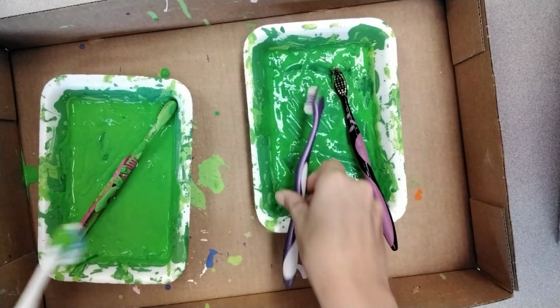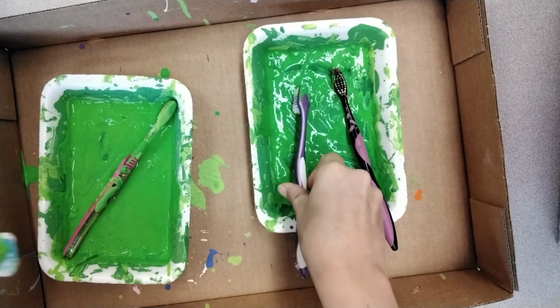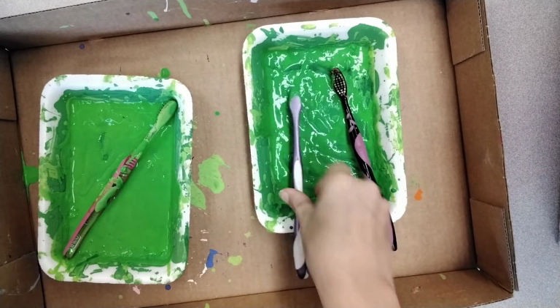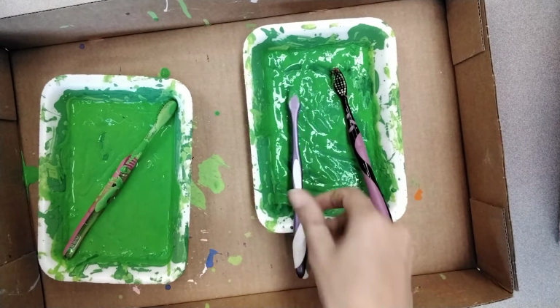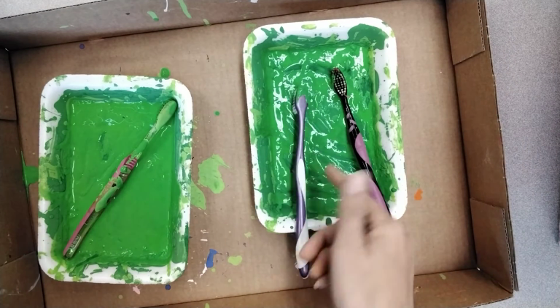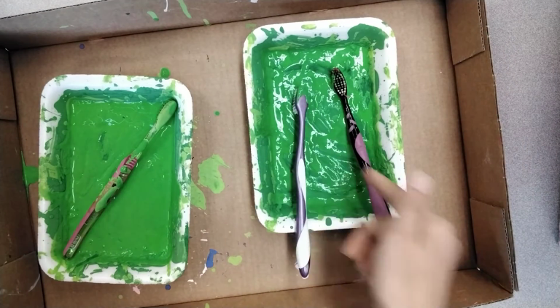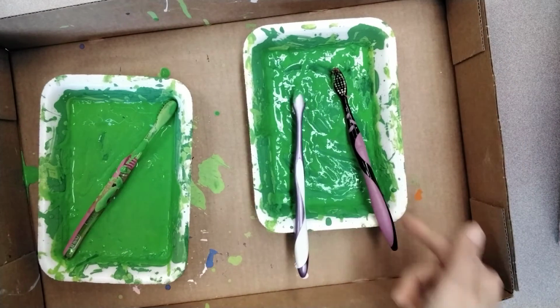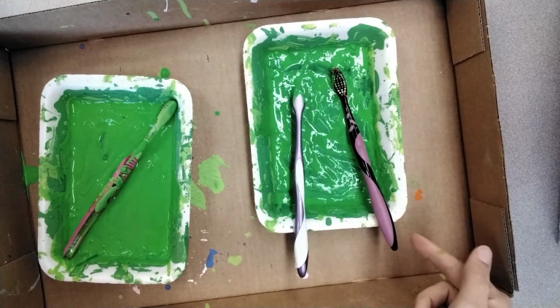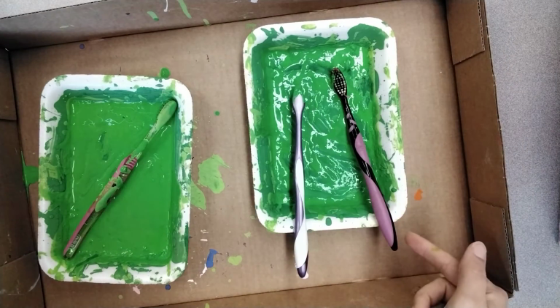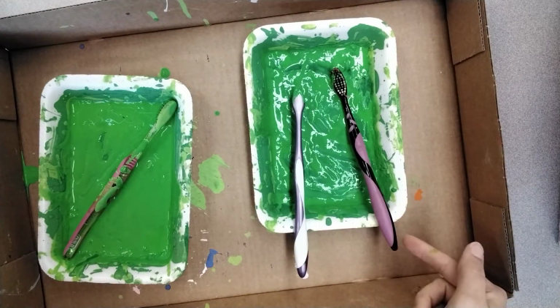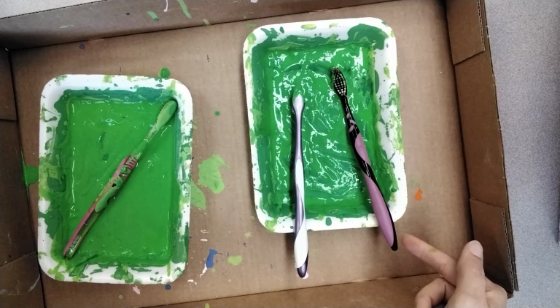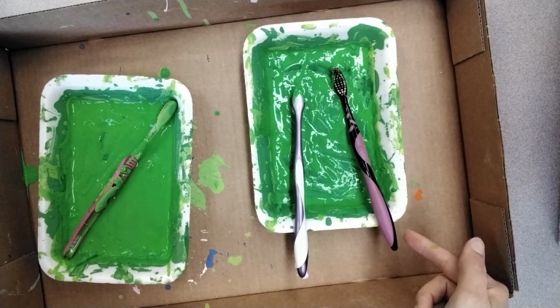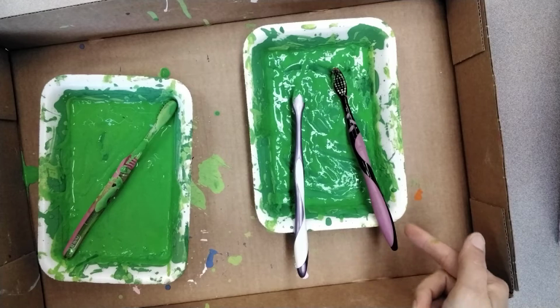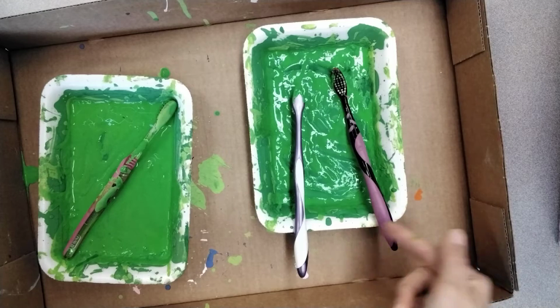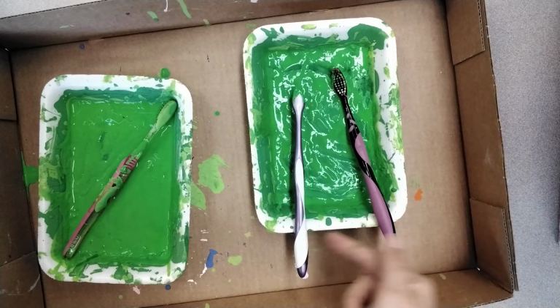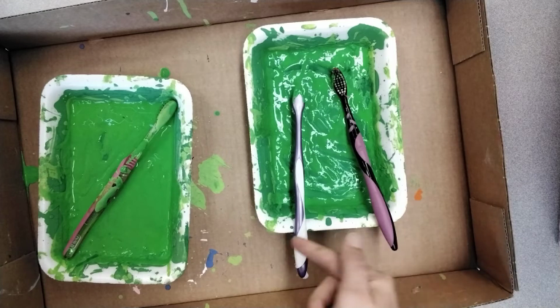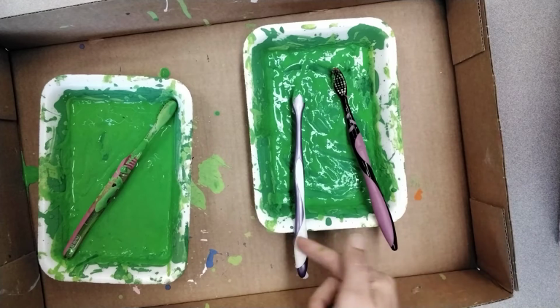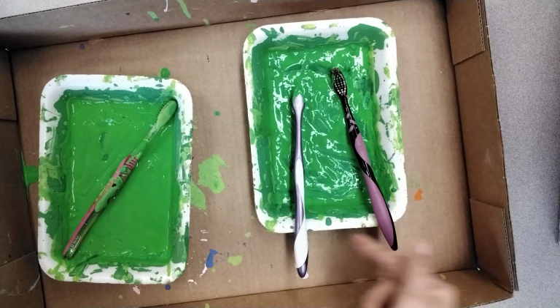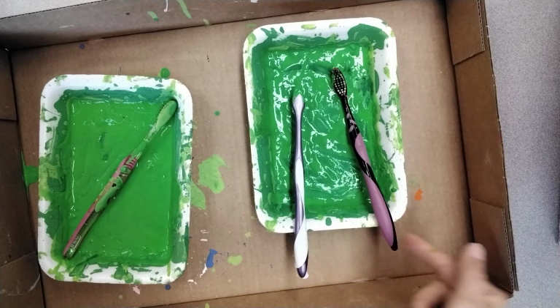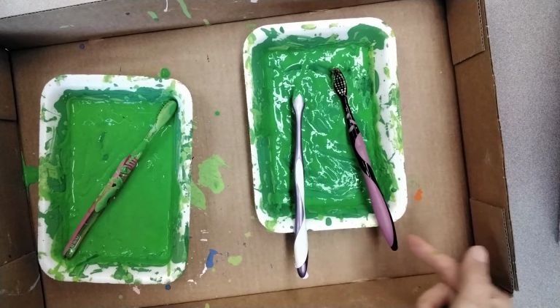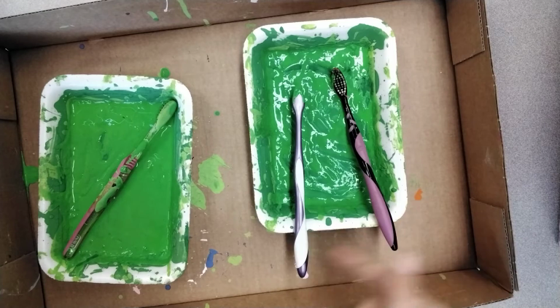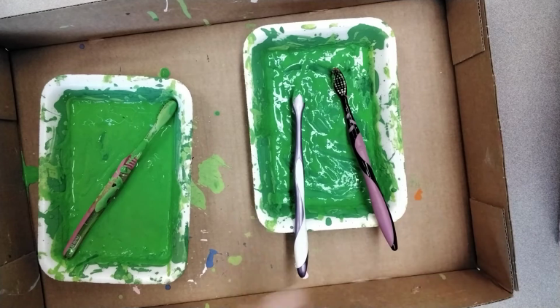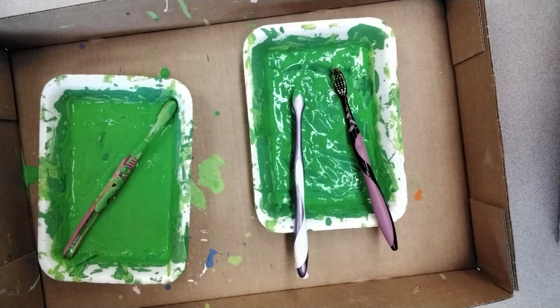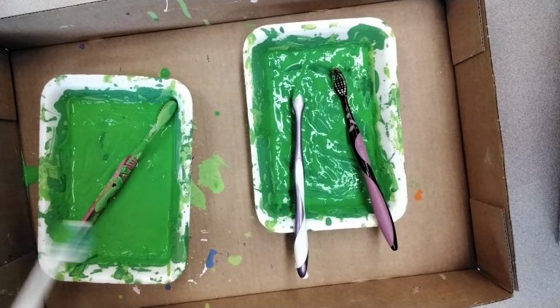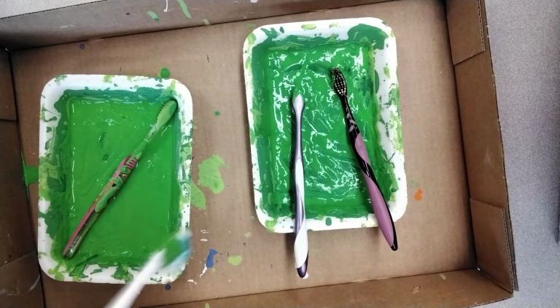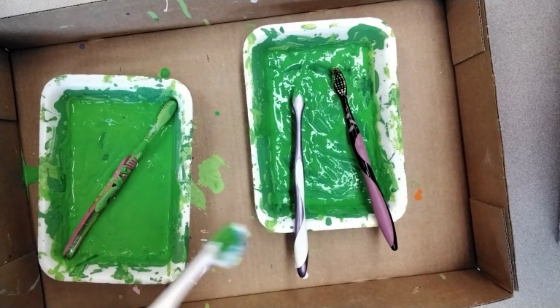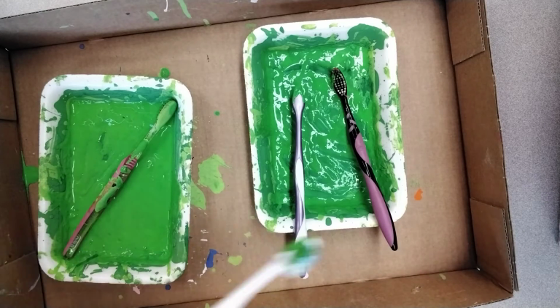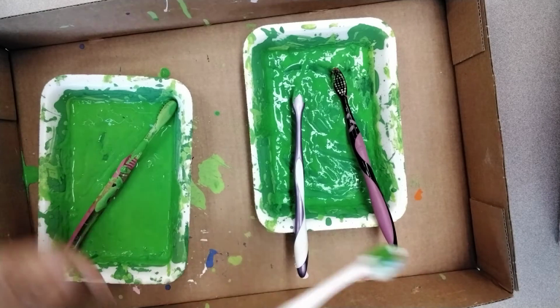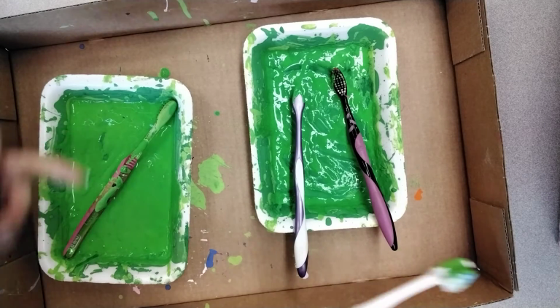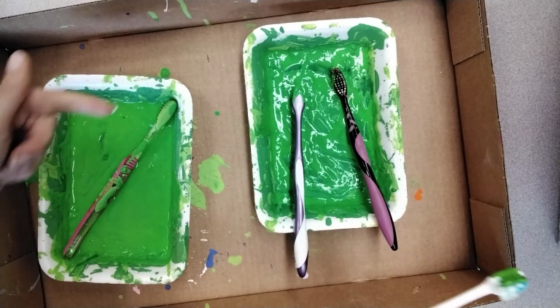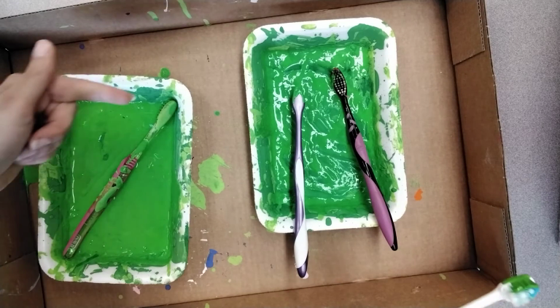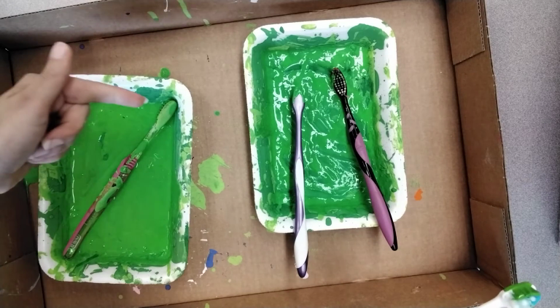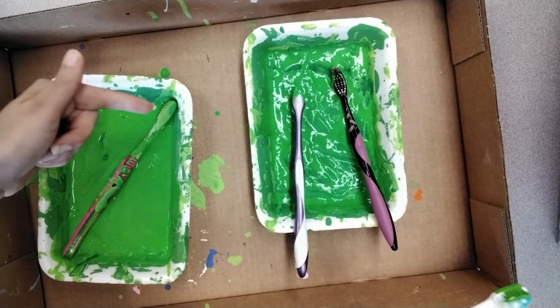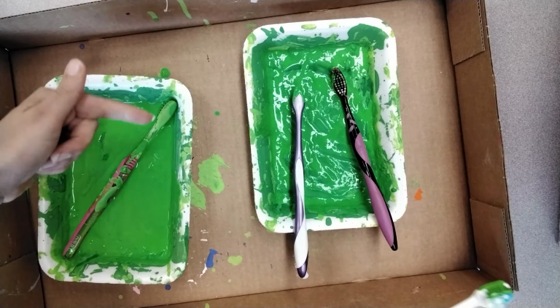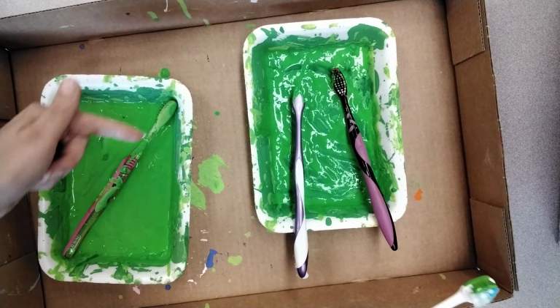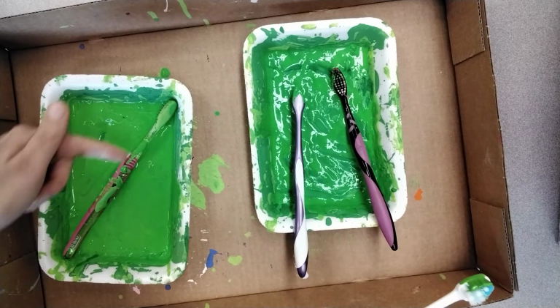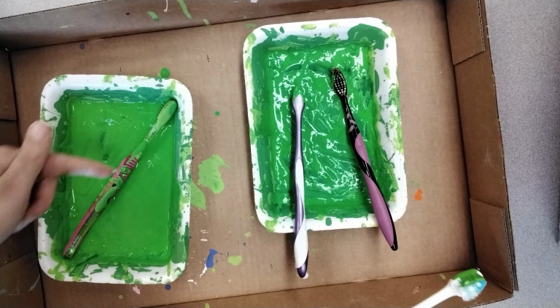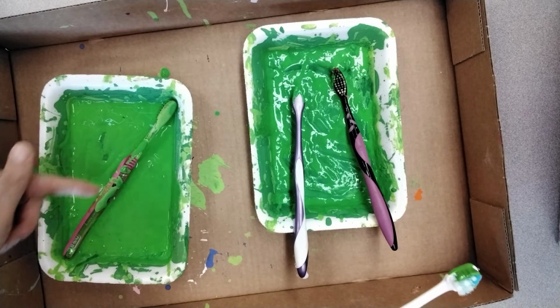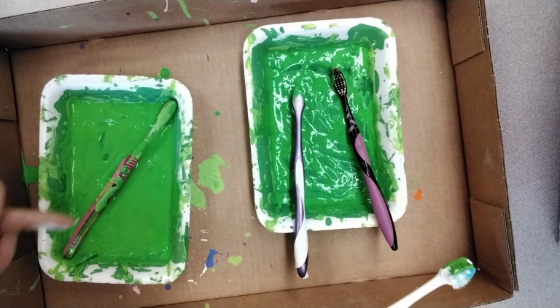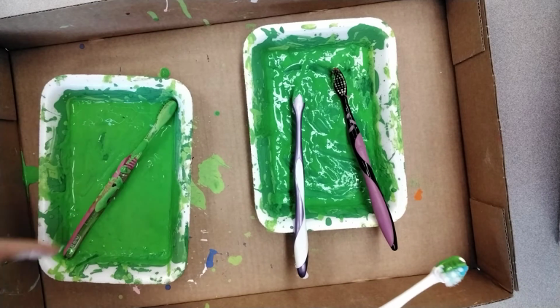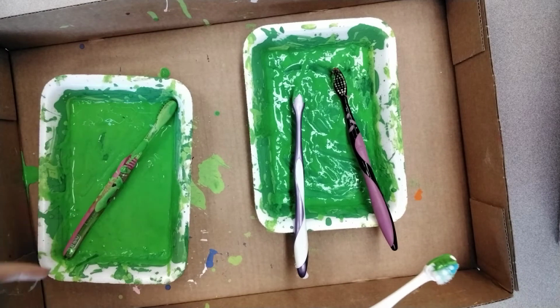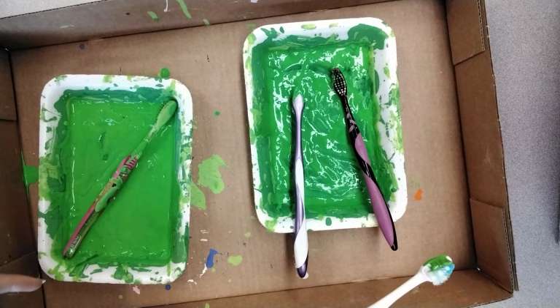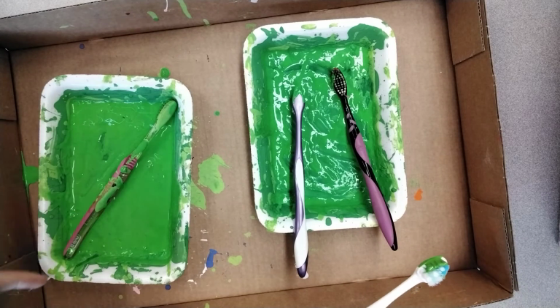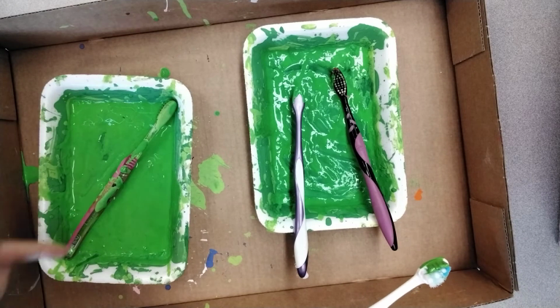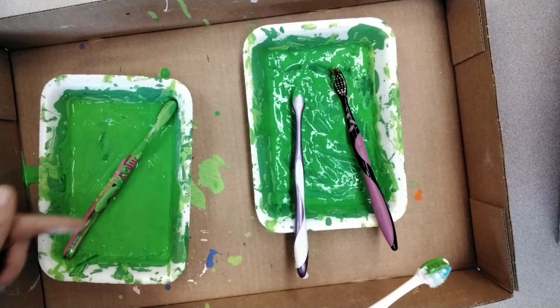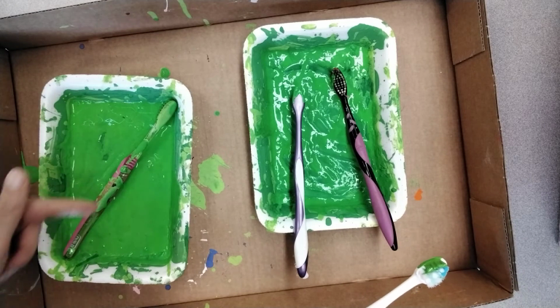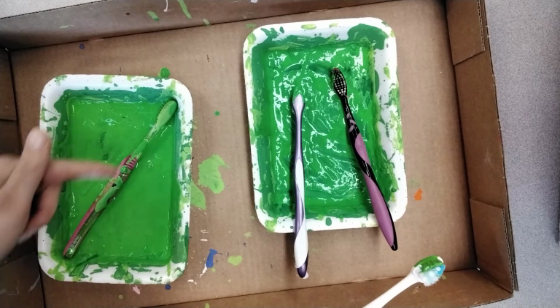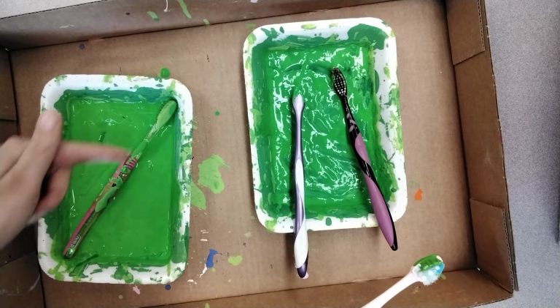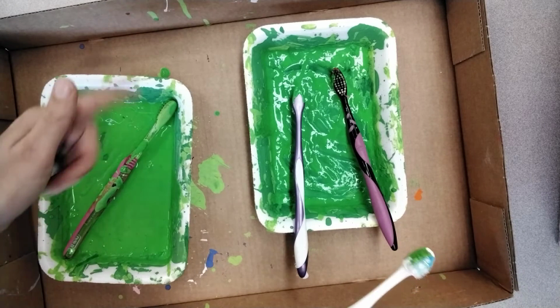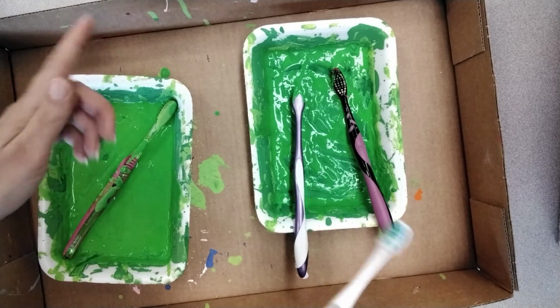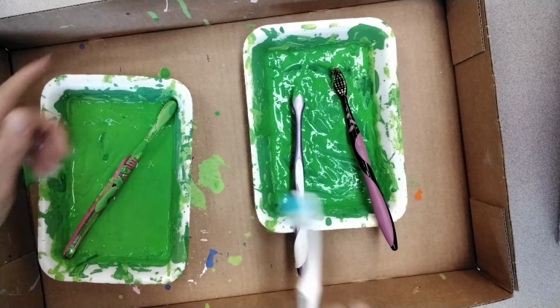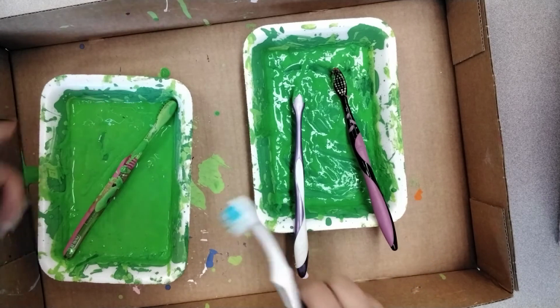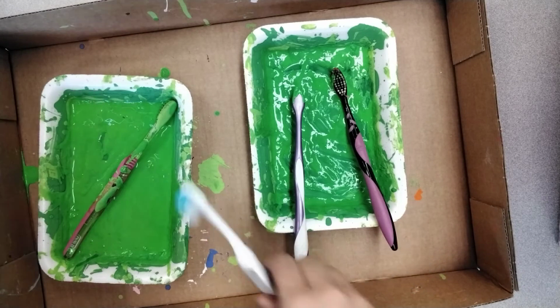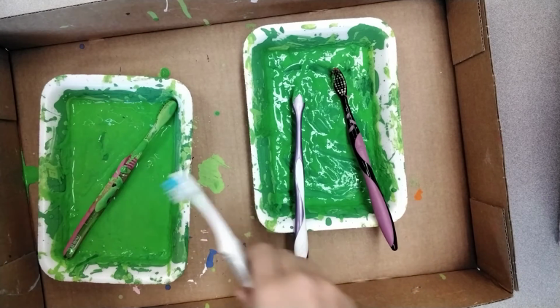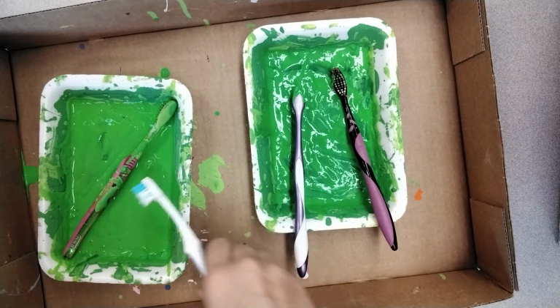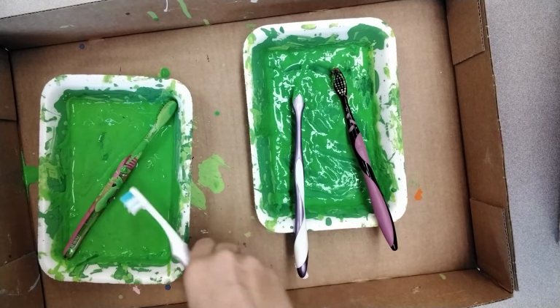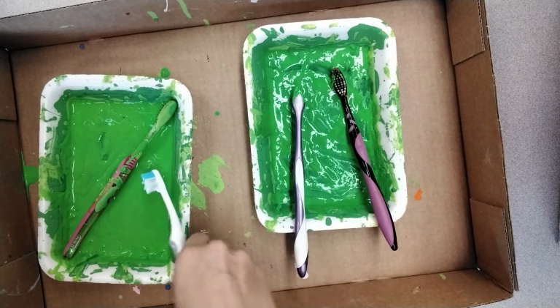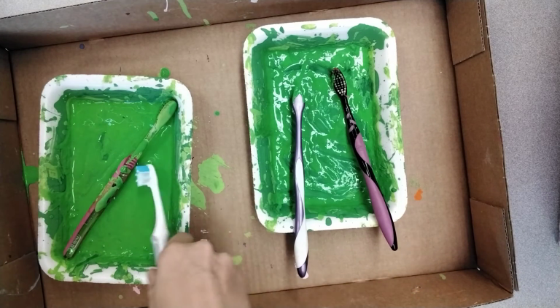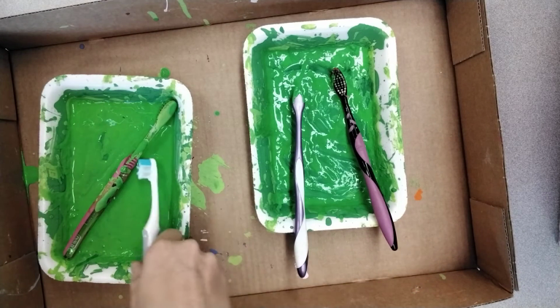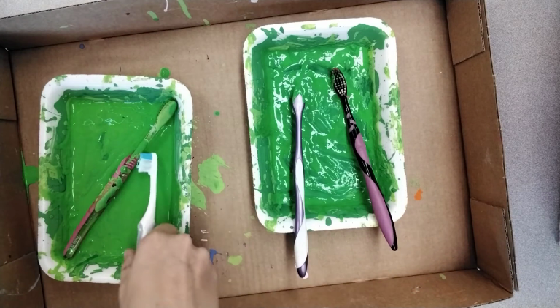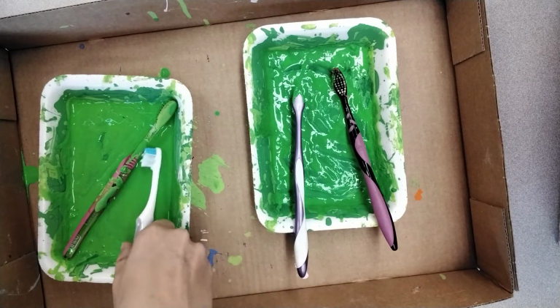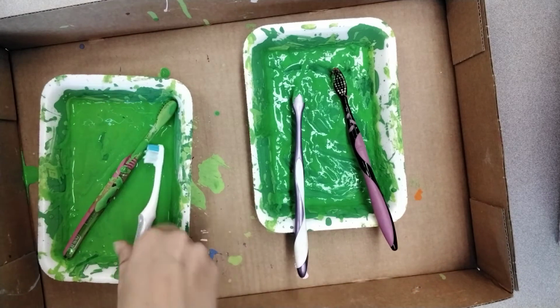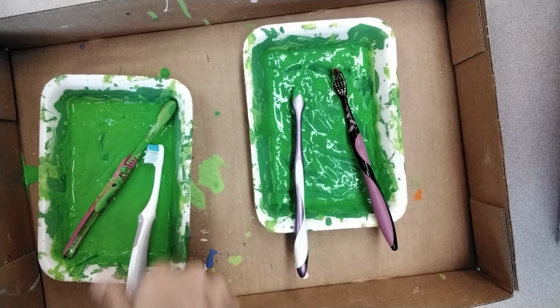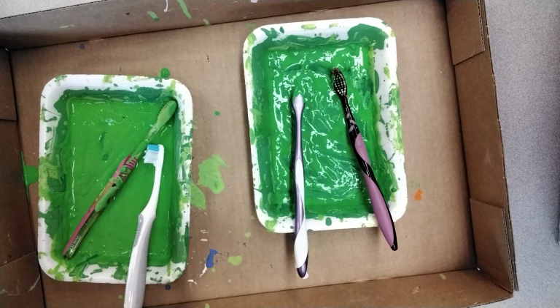Prop the handles on the edge of the tray. Don't let the handles fall in because they'll get really dirty.